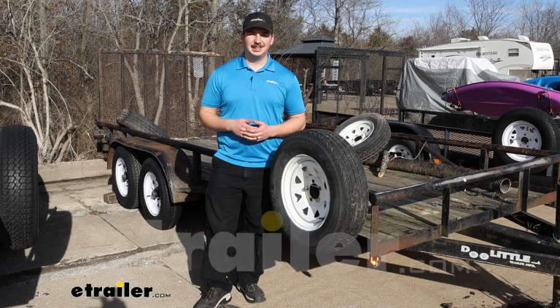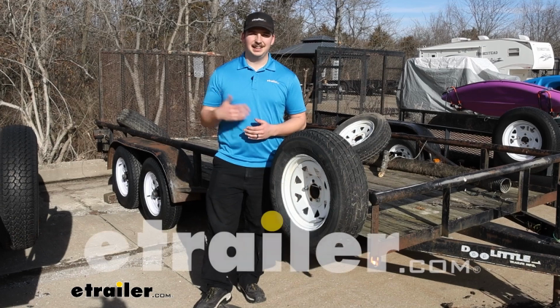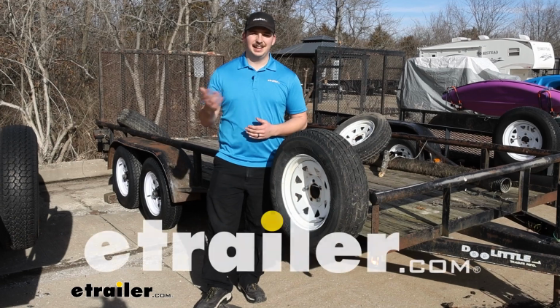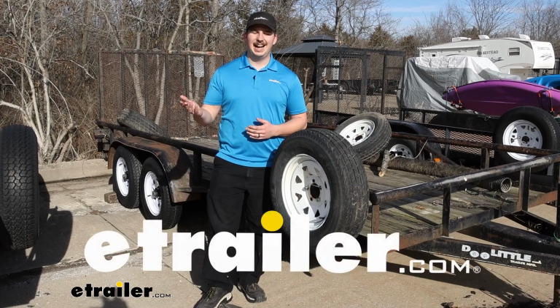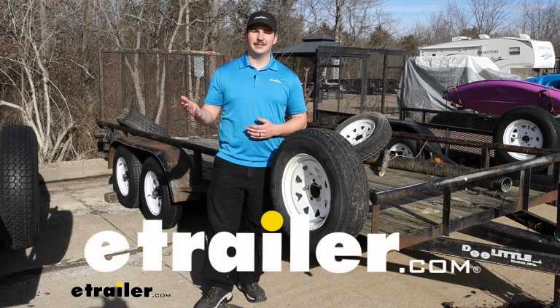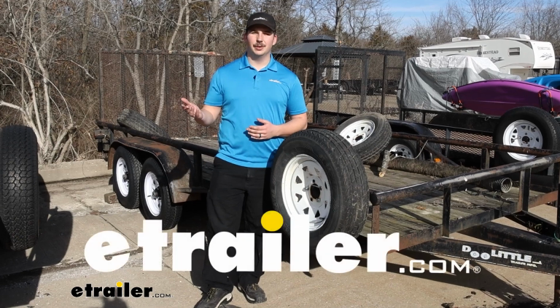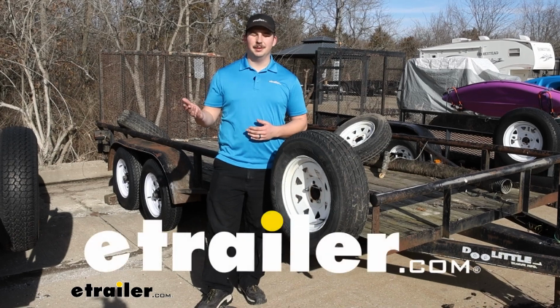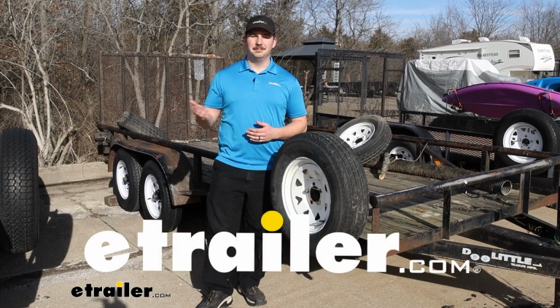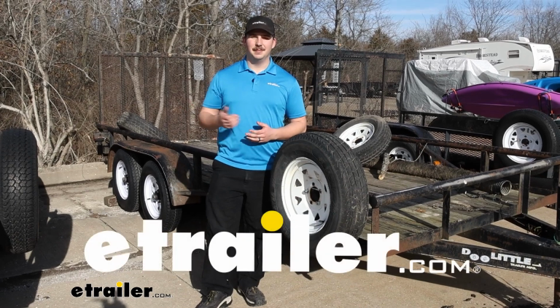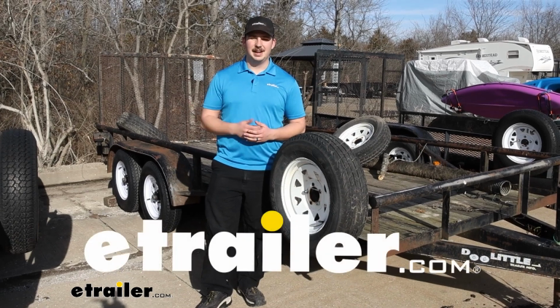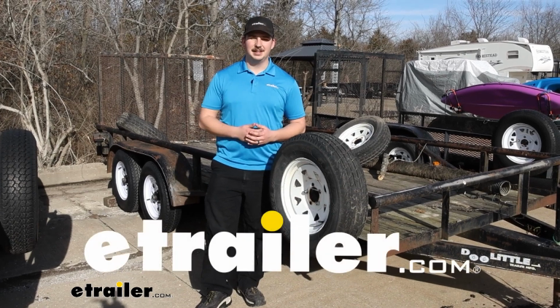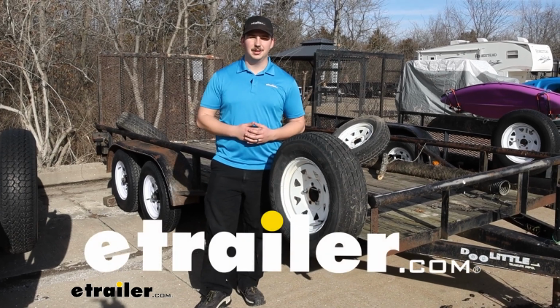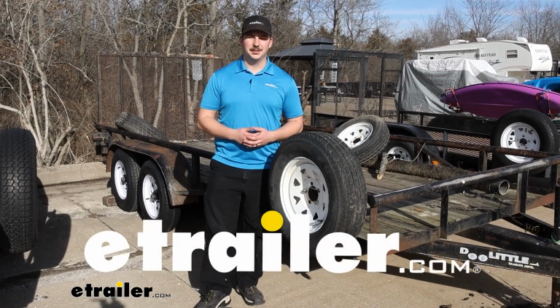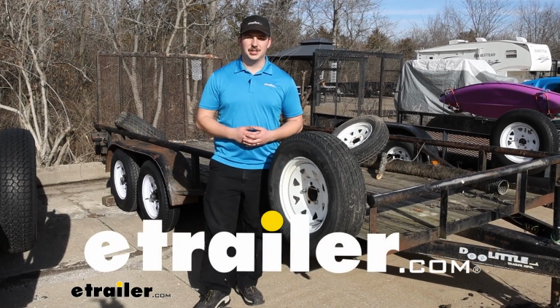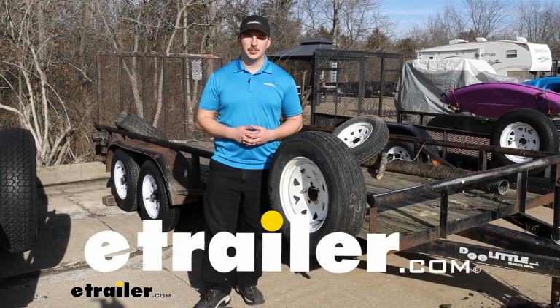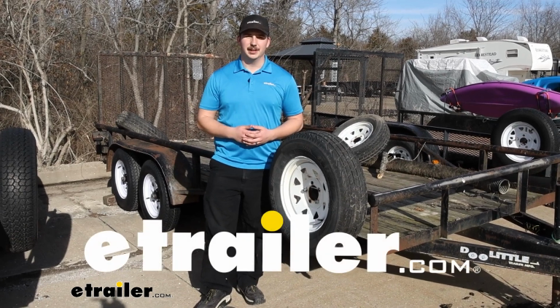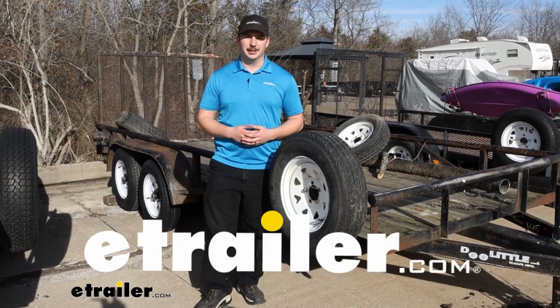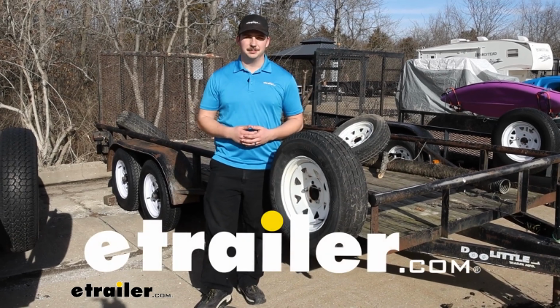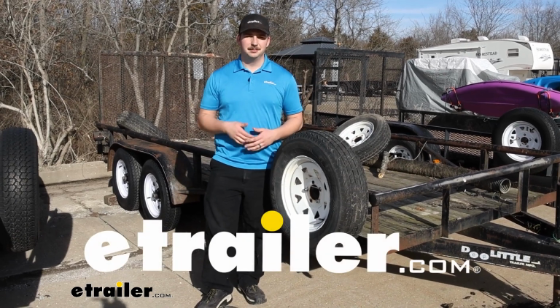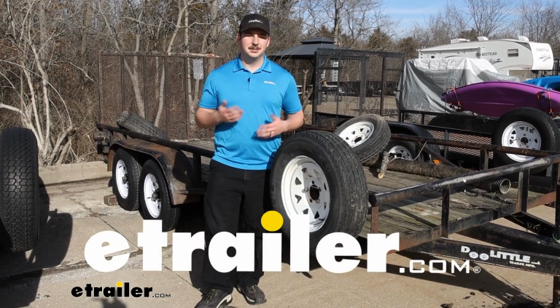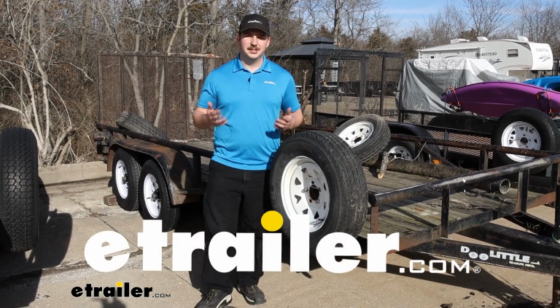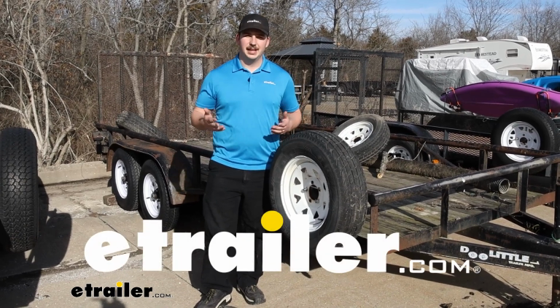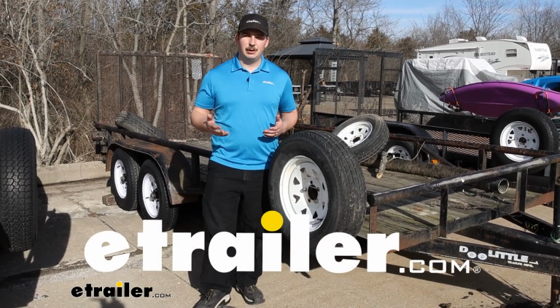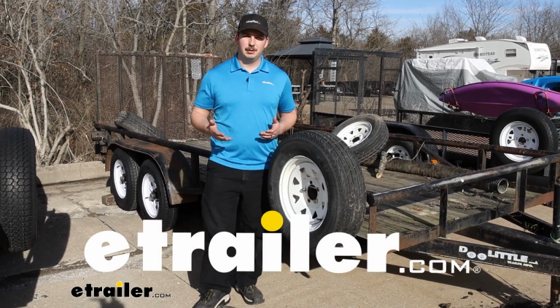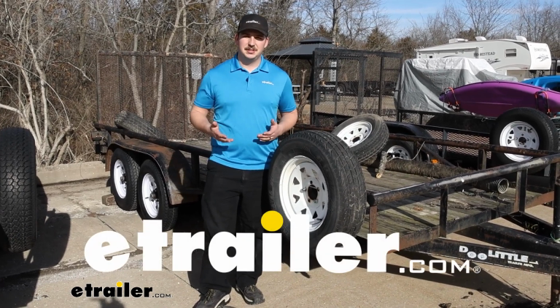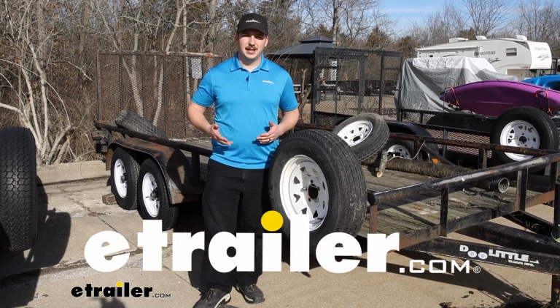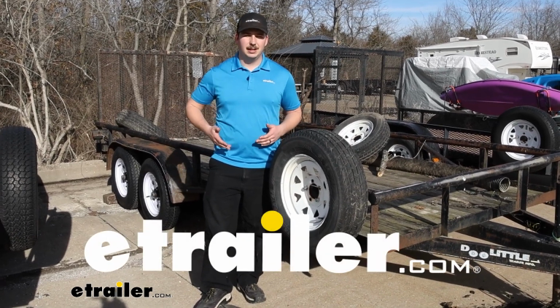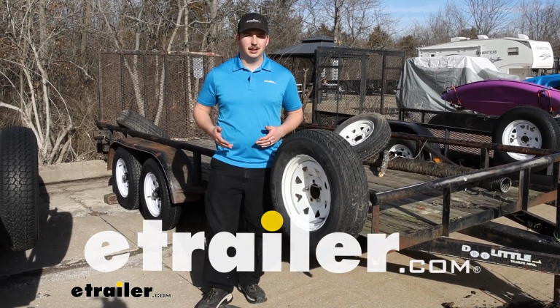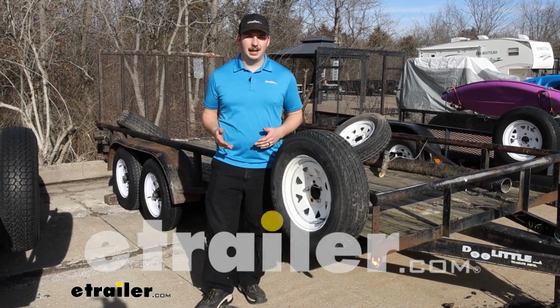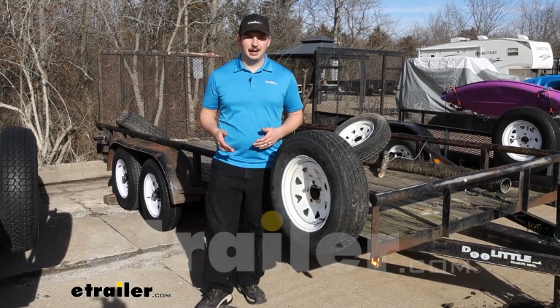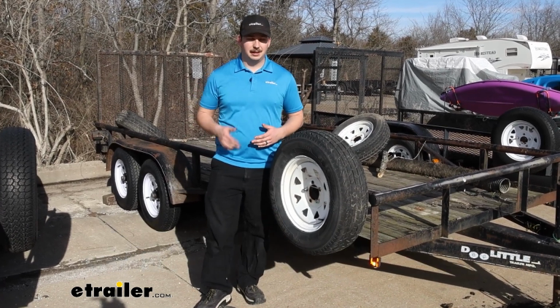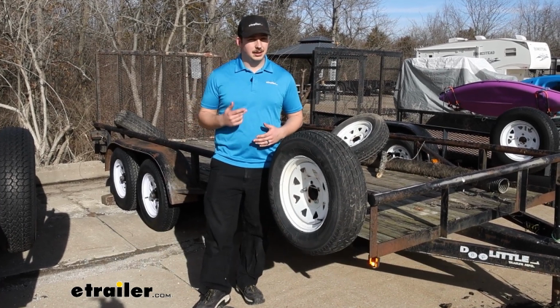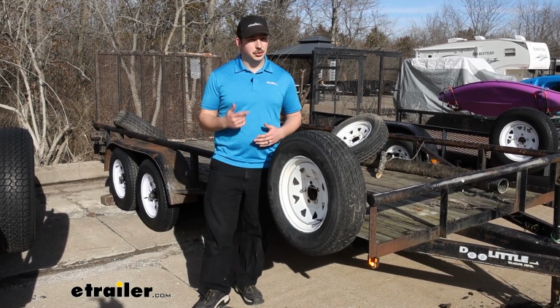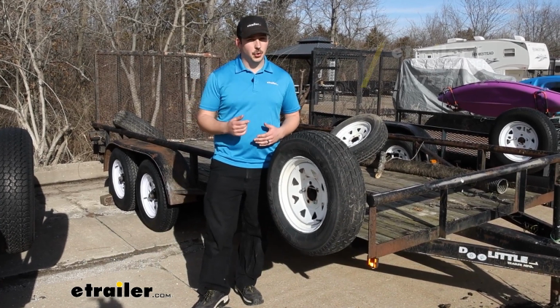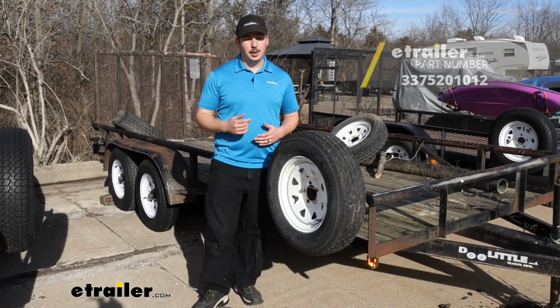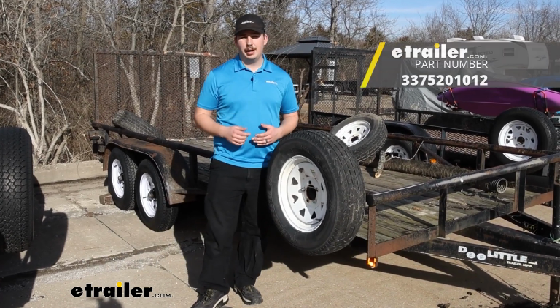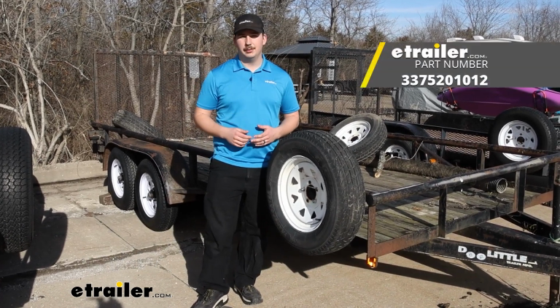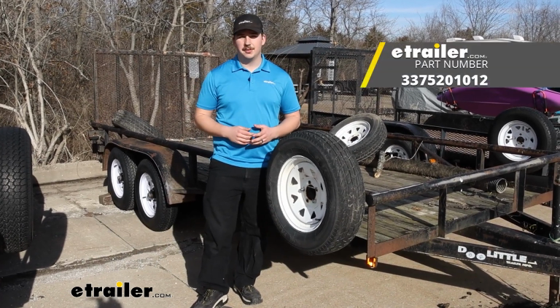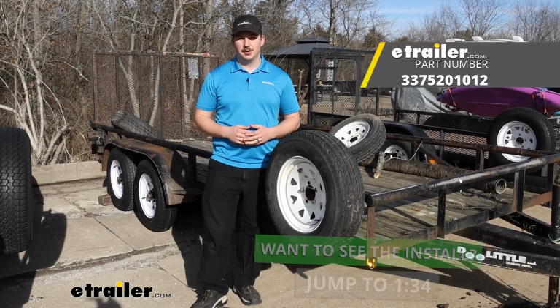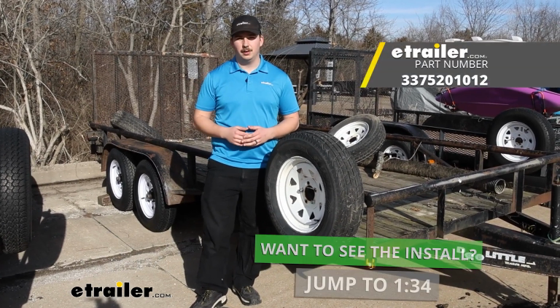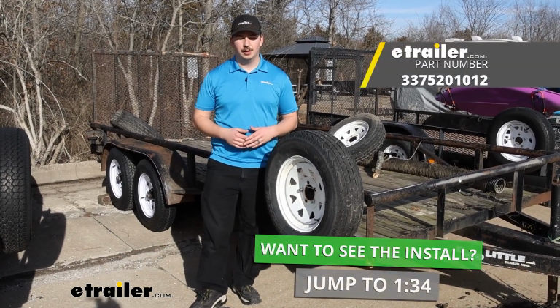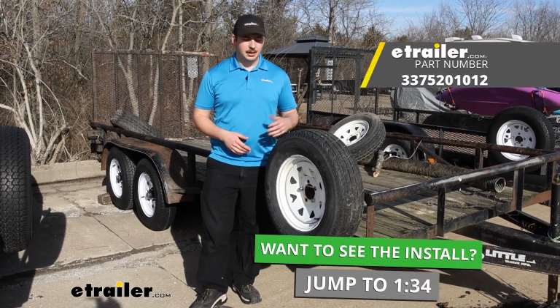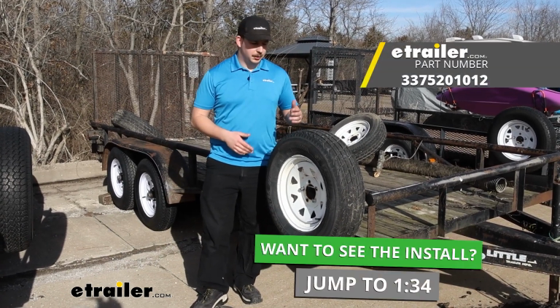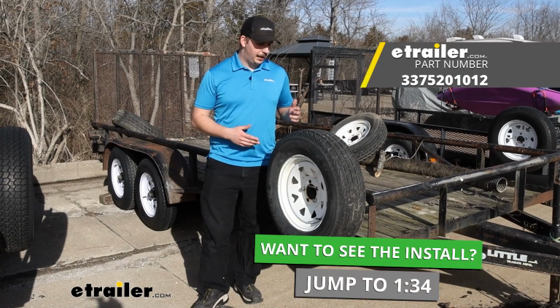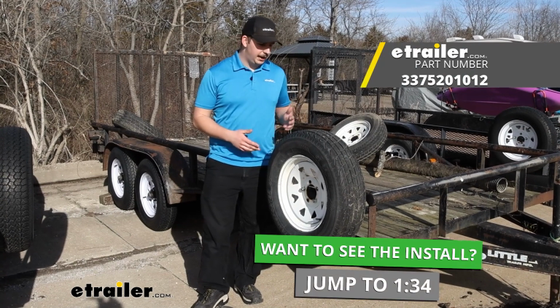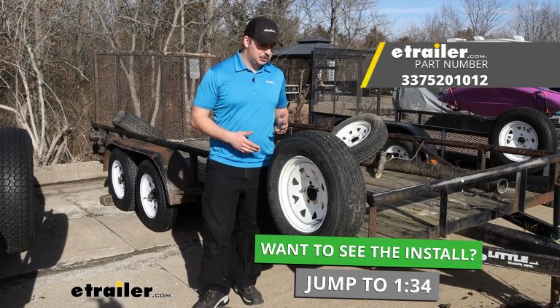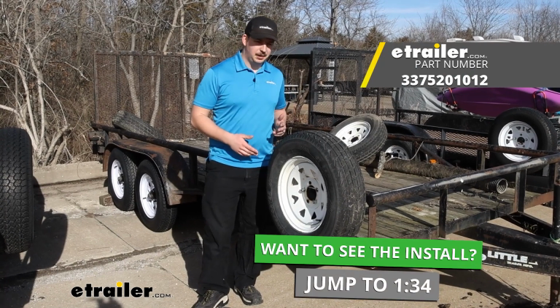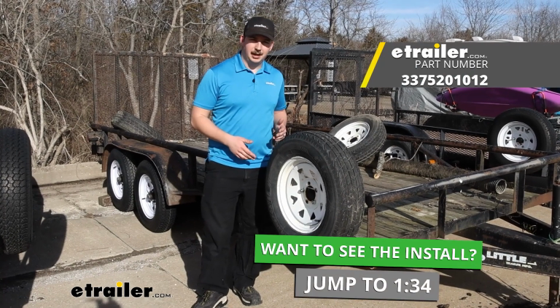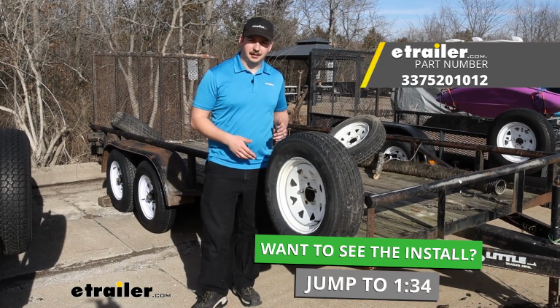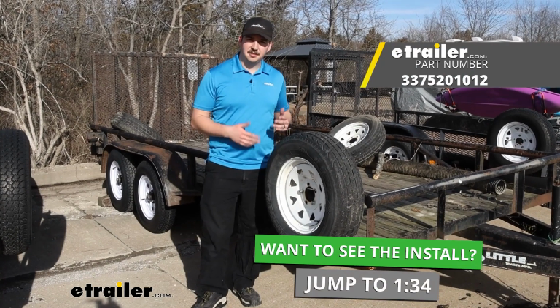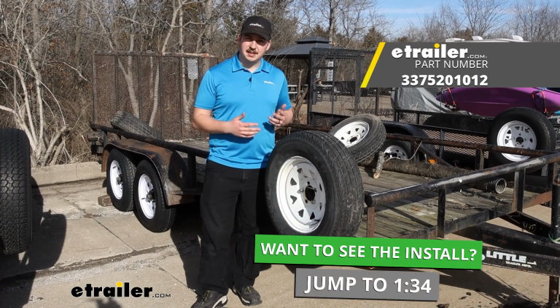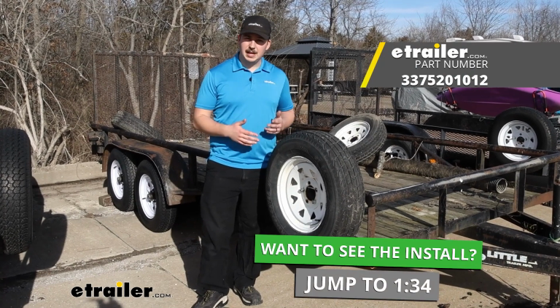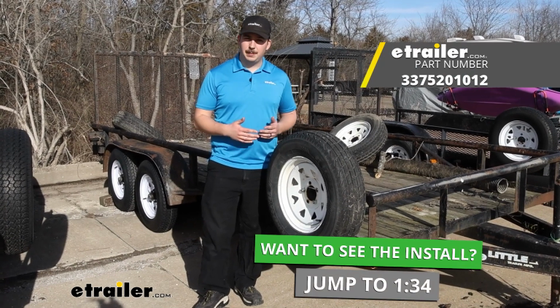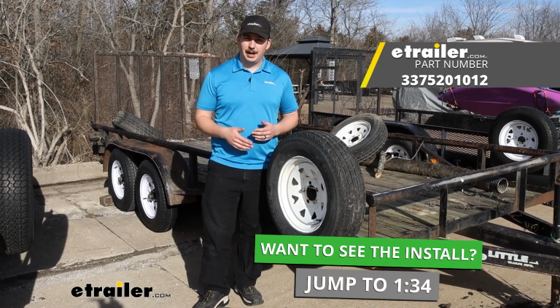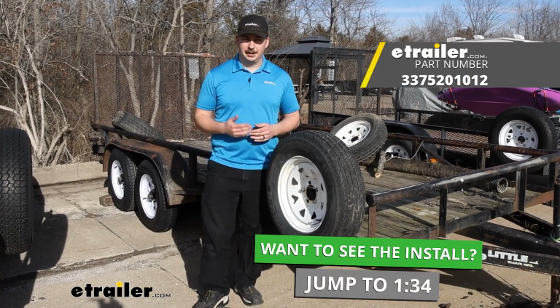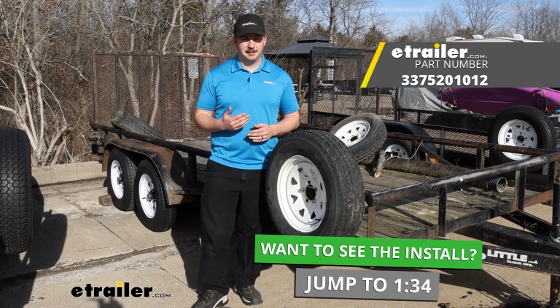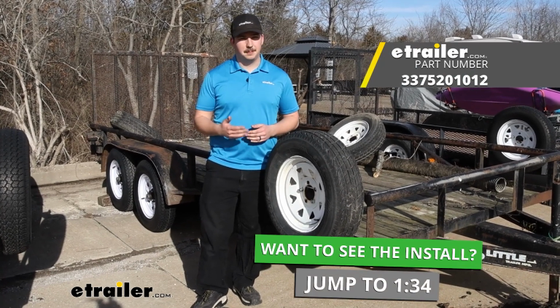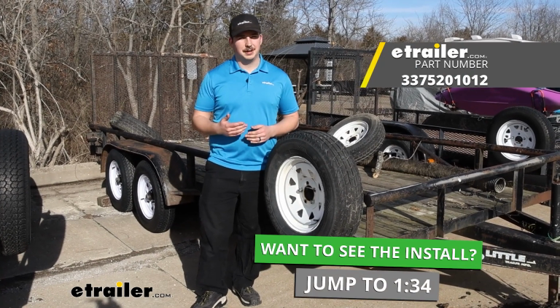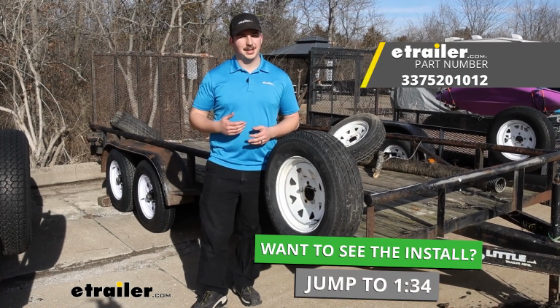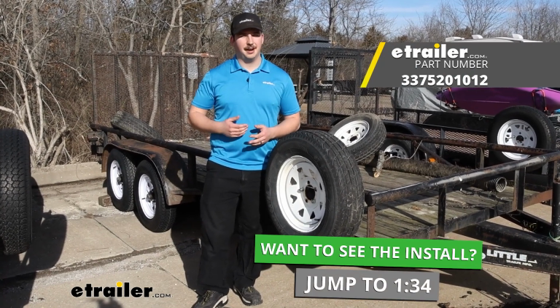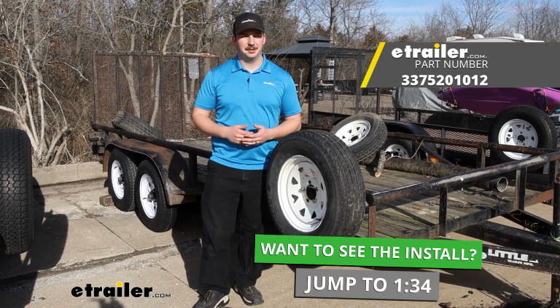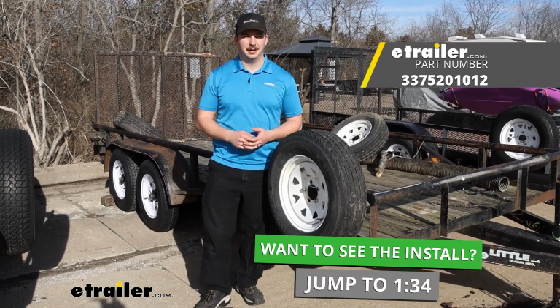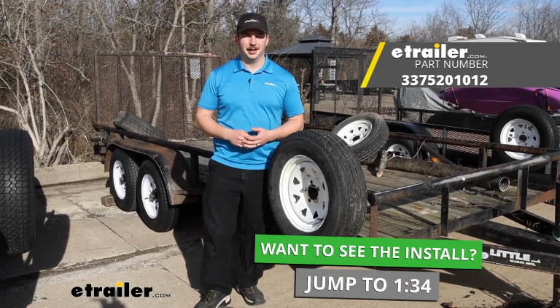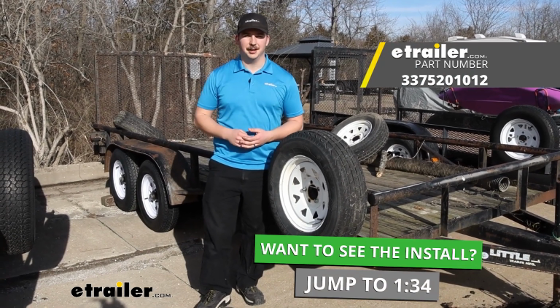Hi everyone, Aiden here with etrailer. Today we're going to be taking a look at and showing you how to install the Buyers Products Stake Pocket Spare Tire Carrier.